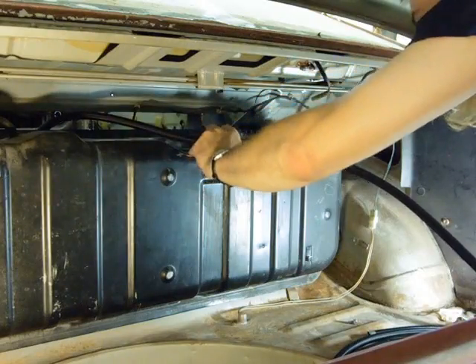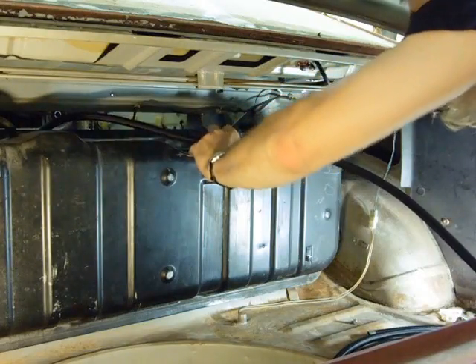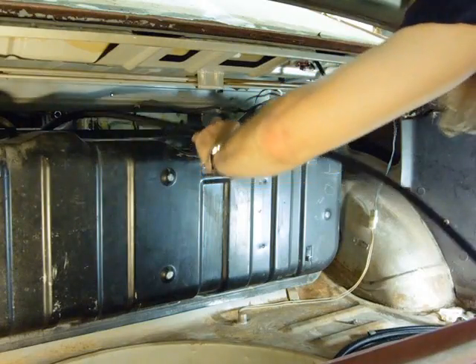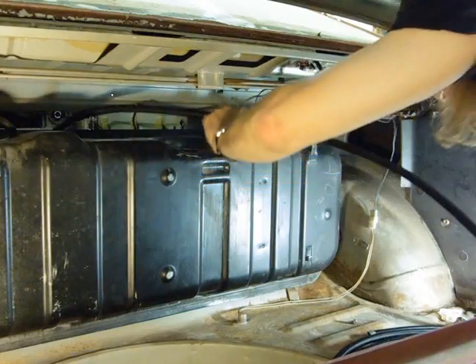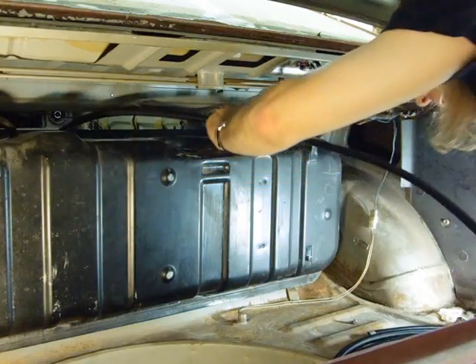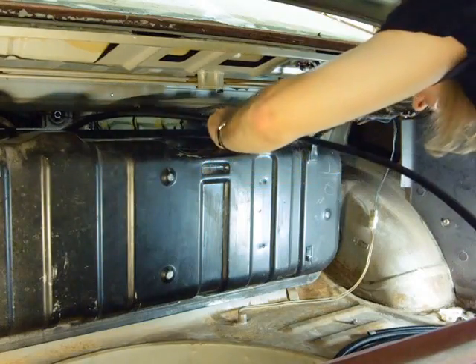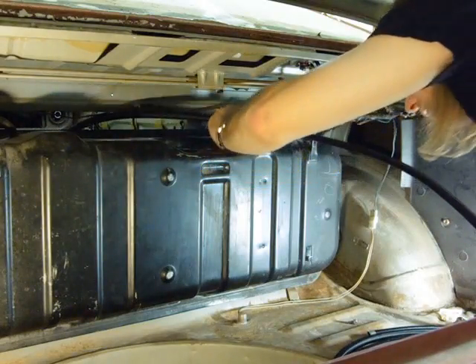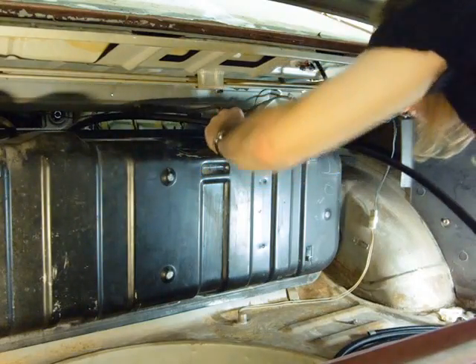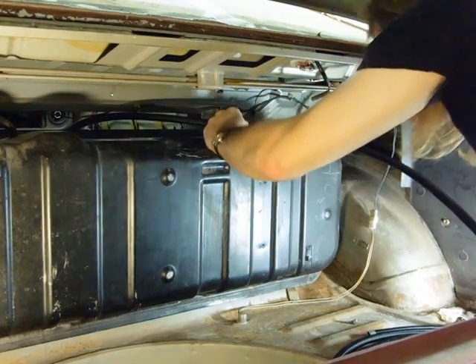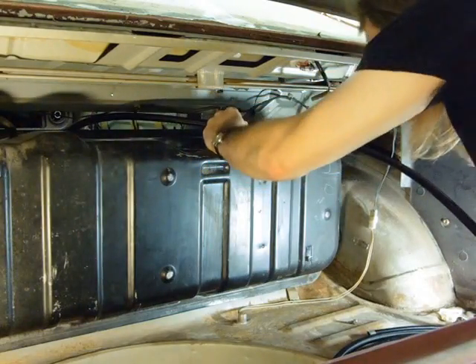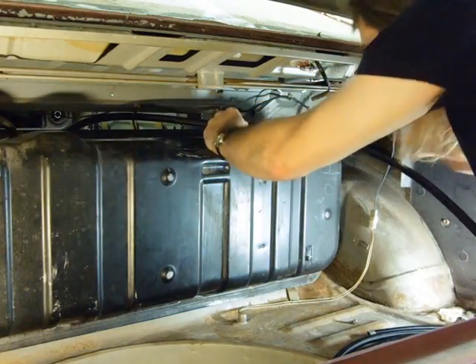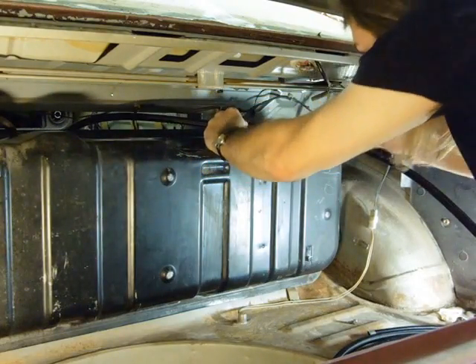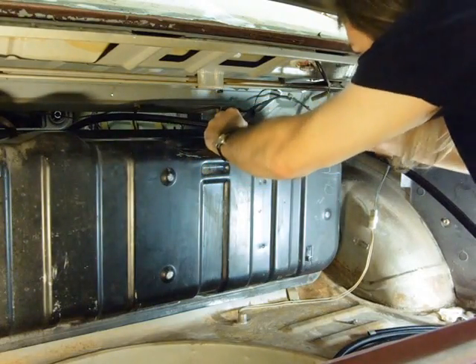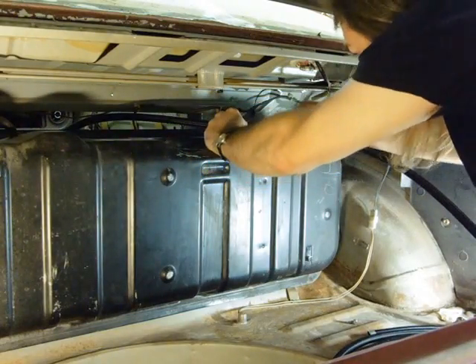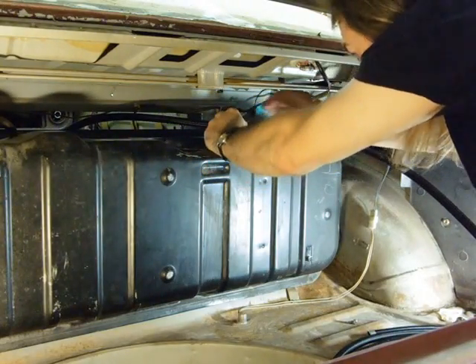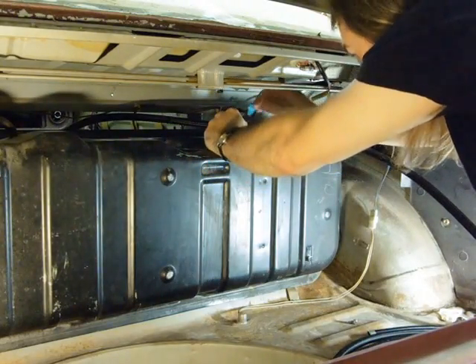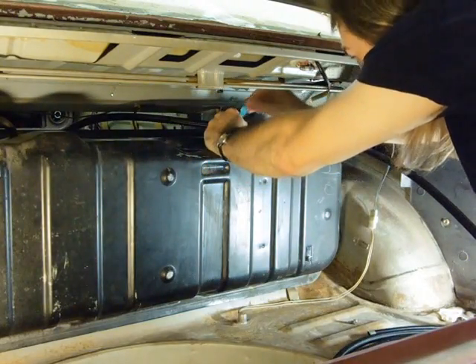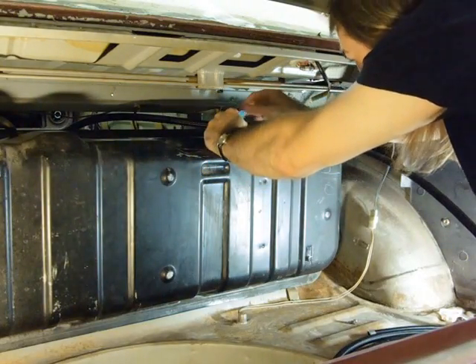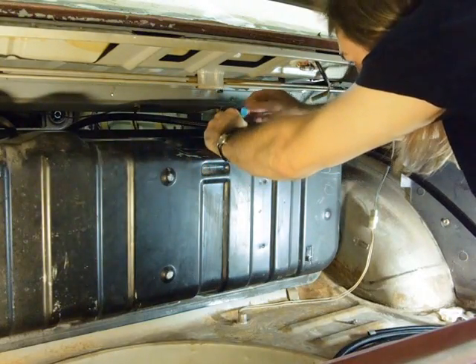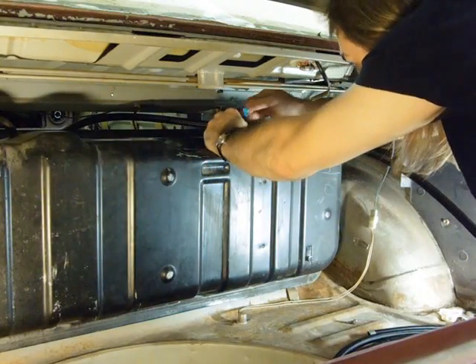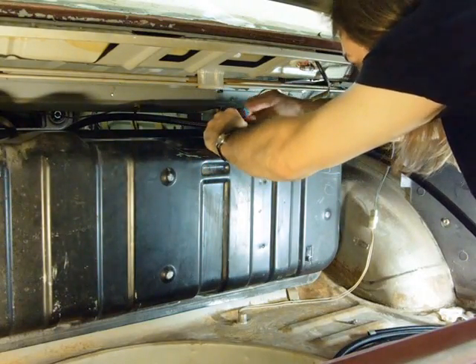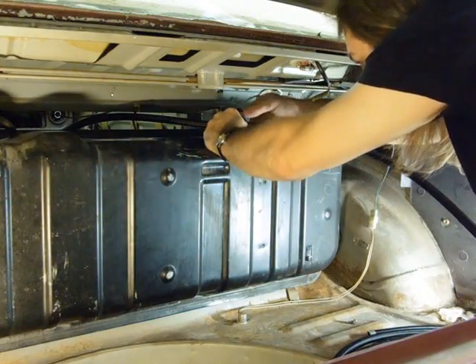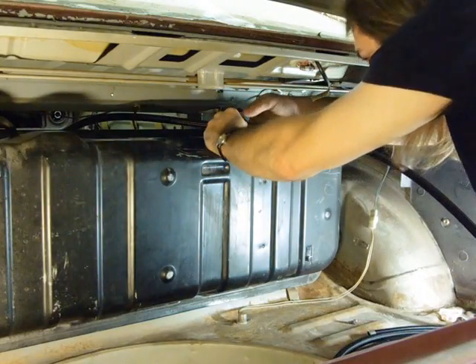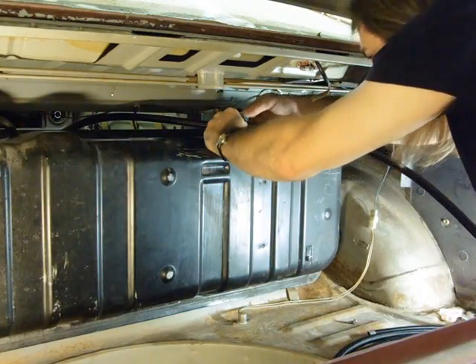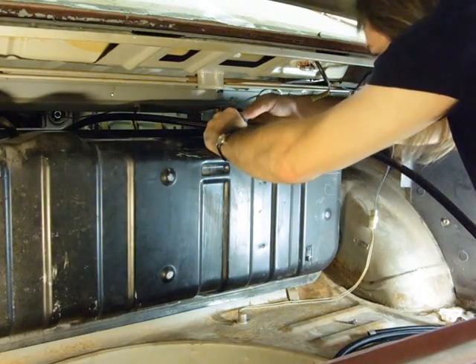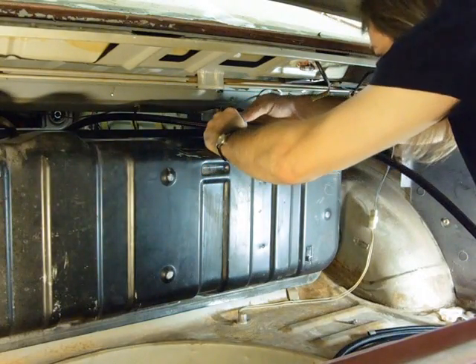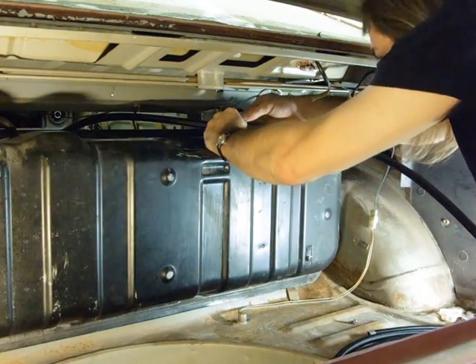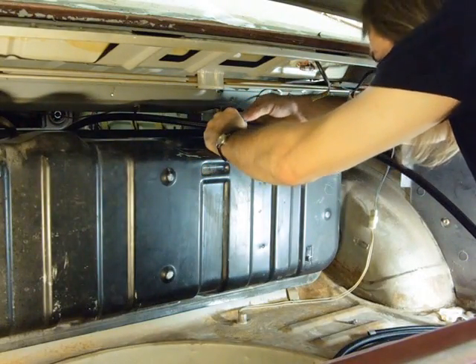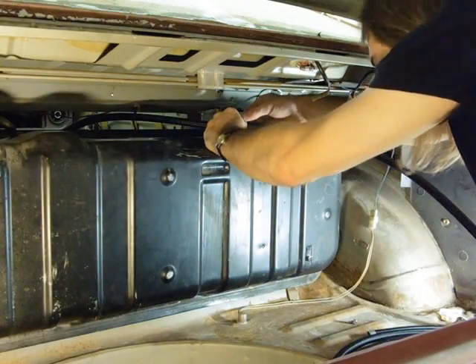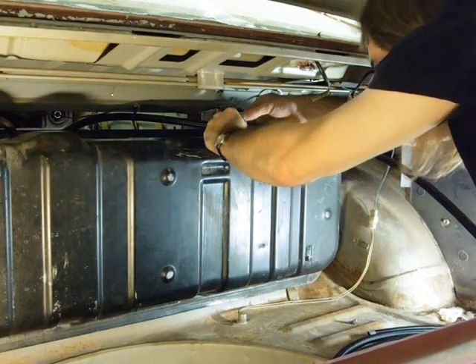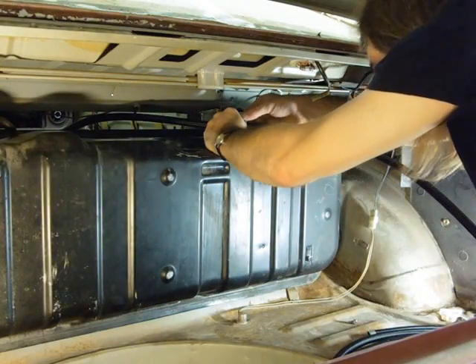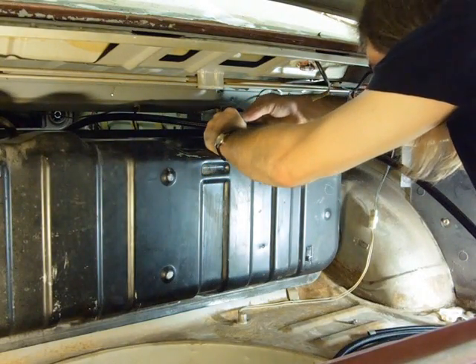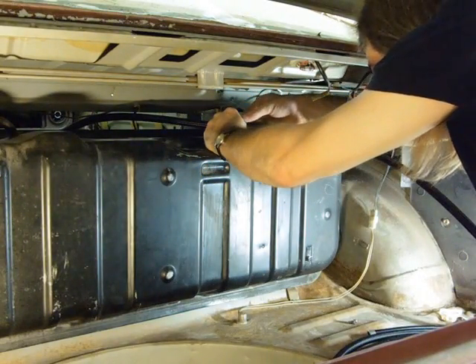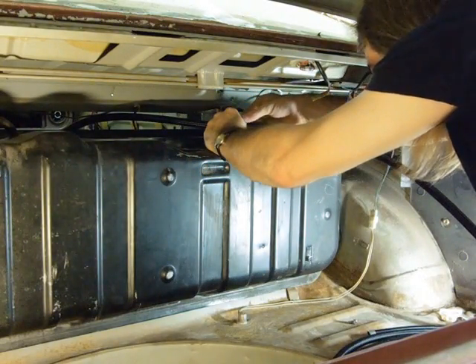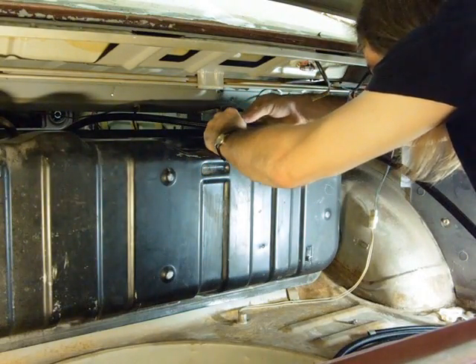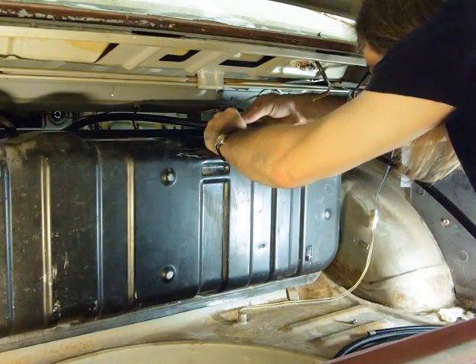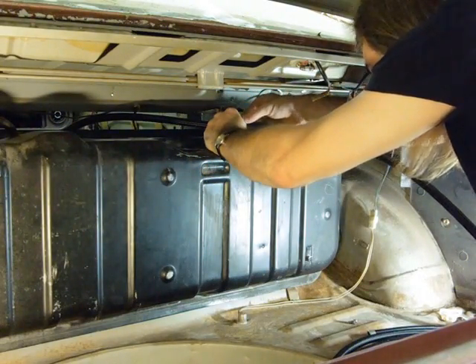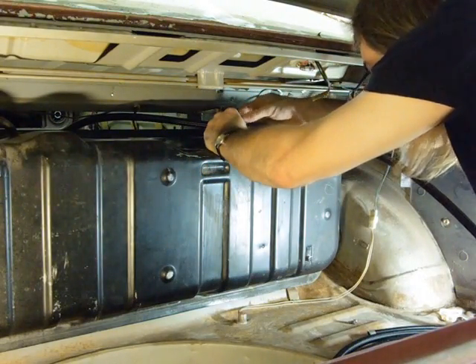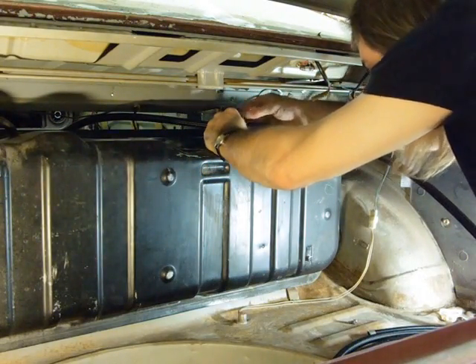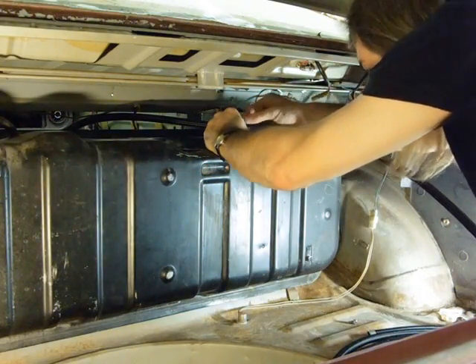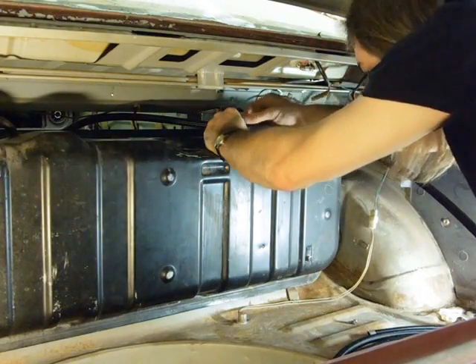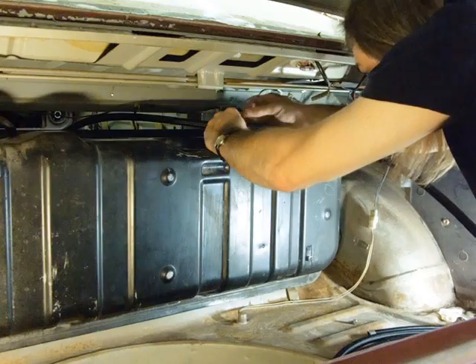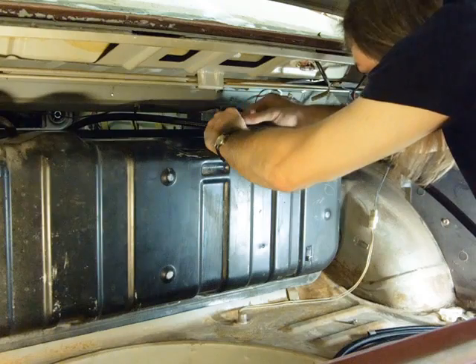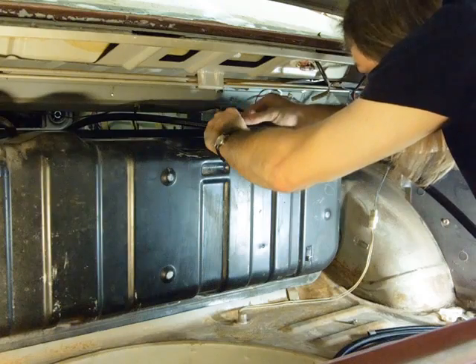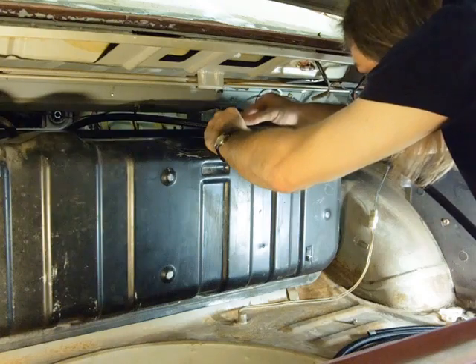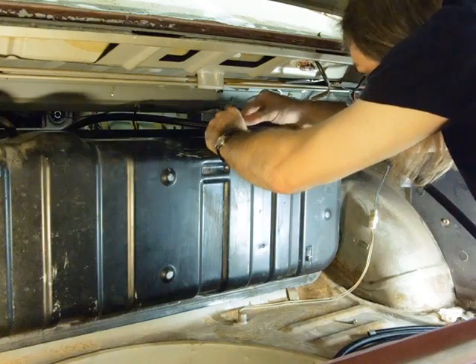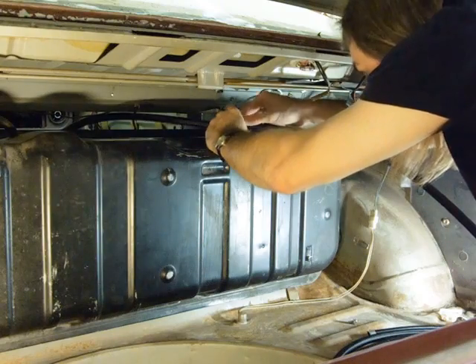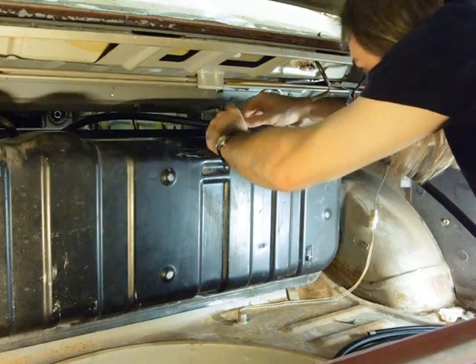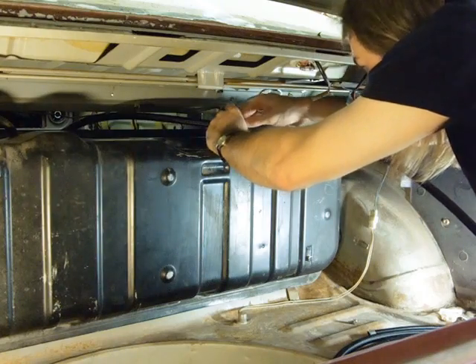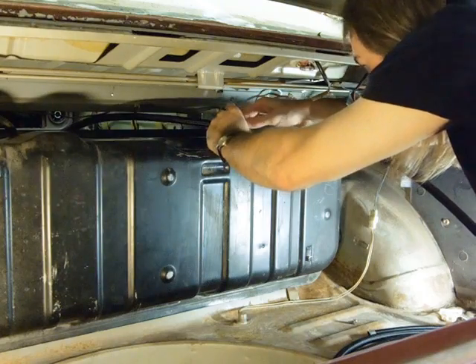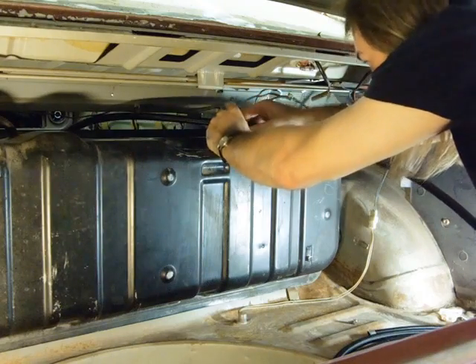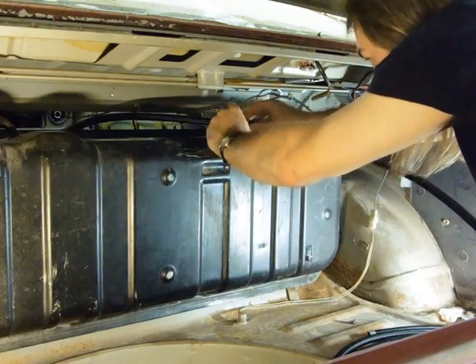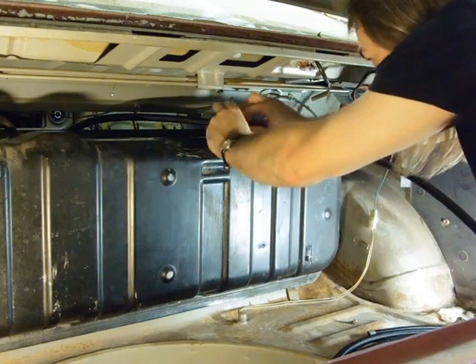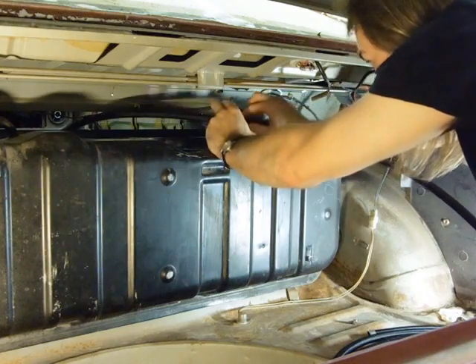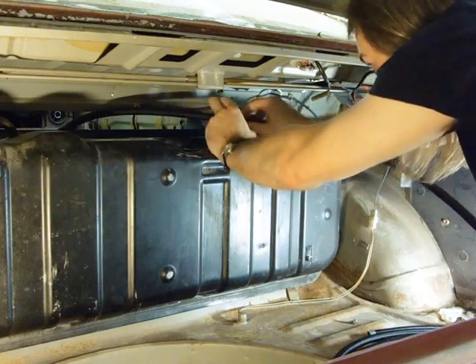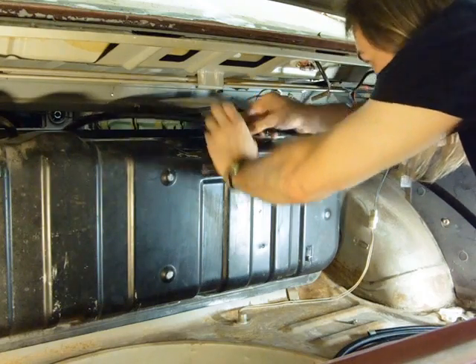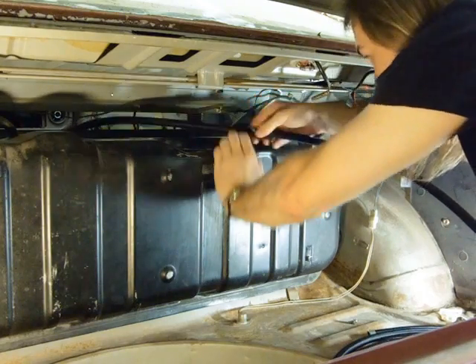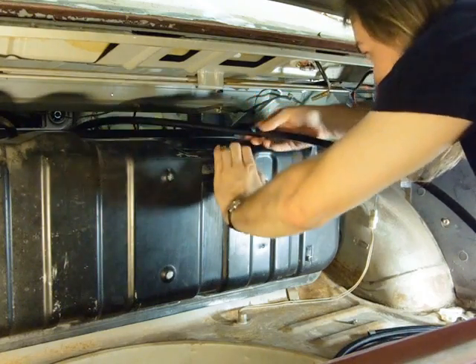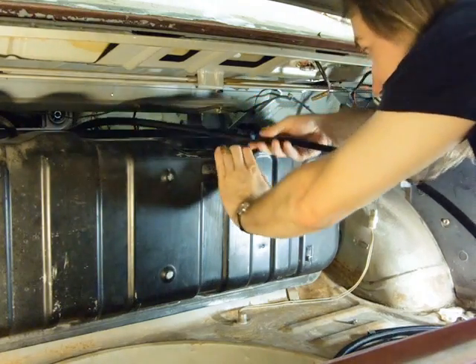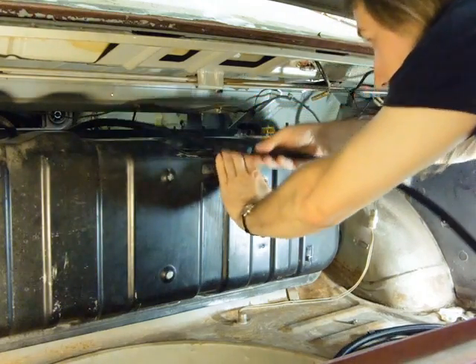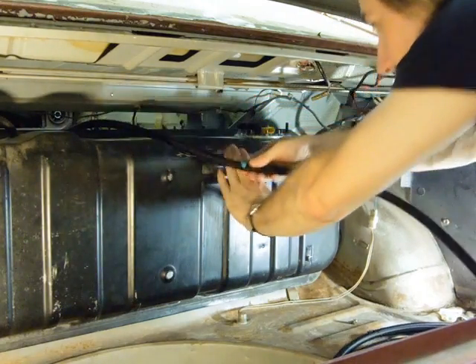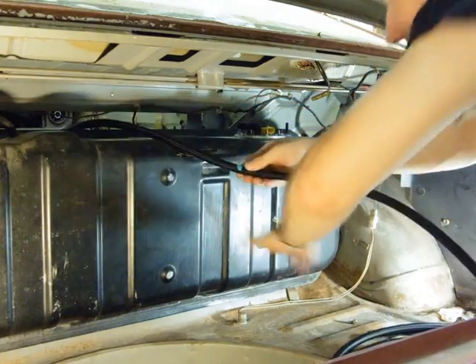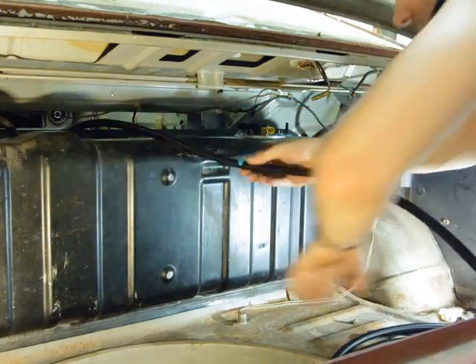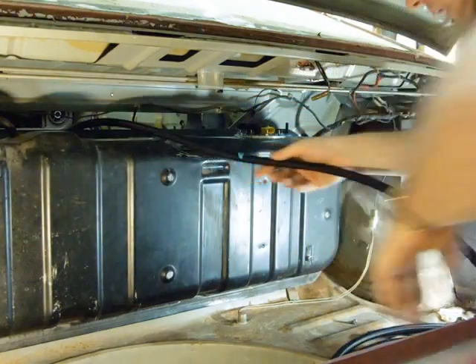Now just the two fuel lines that go to the tank to make.